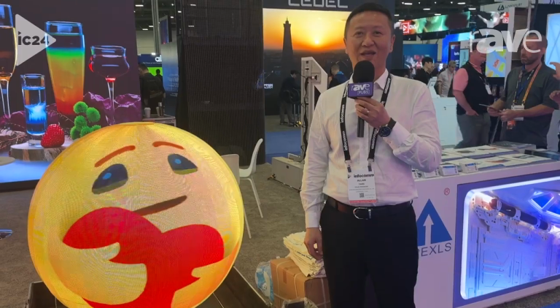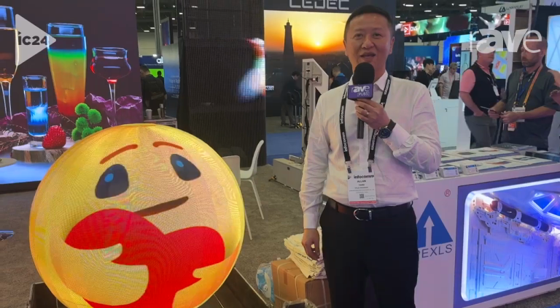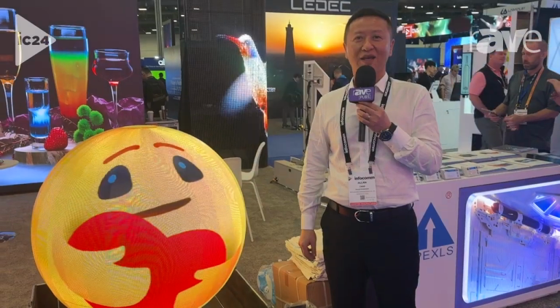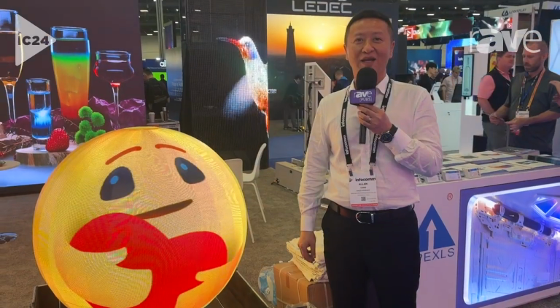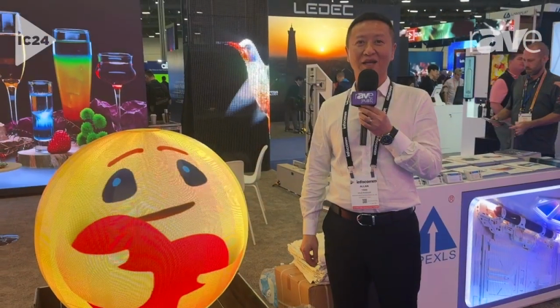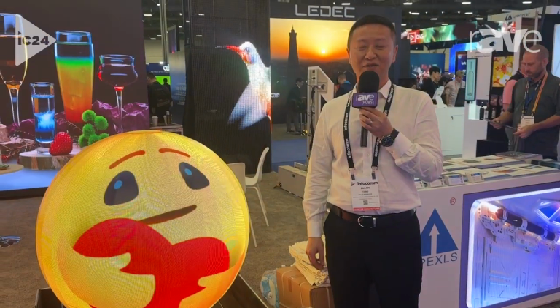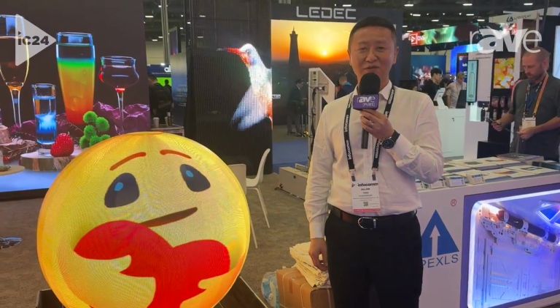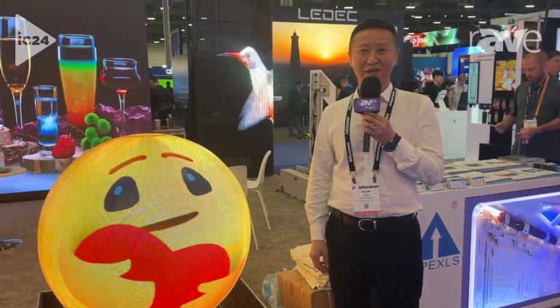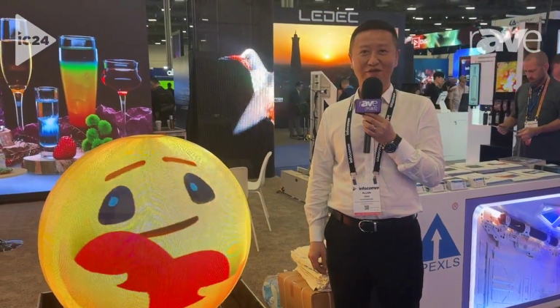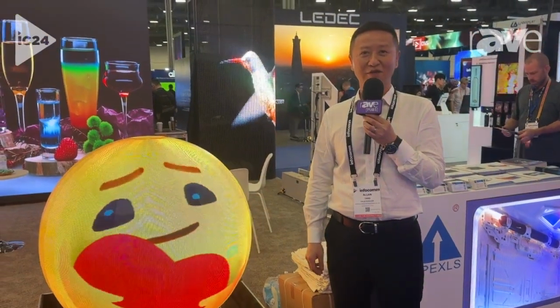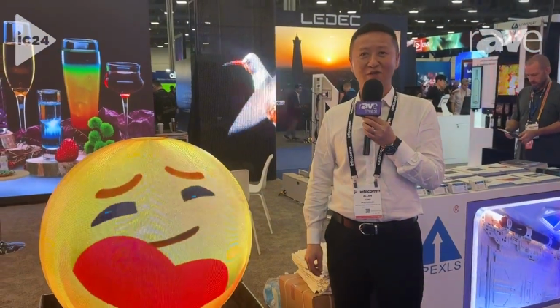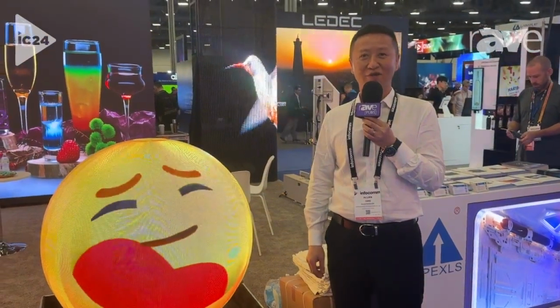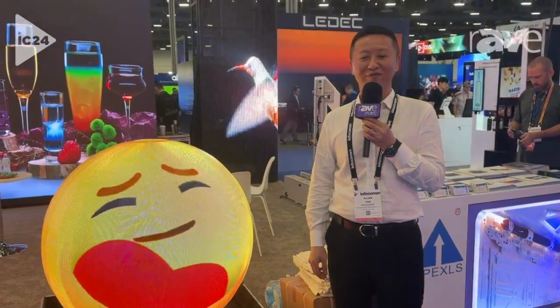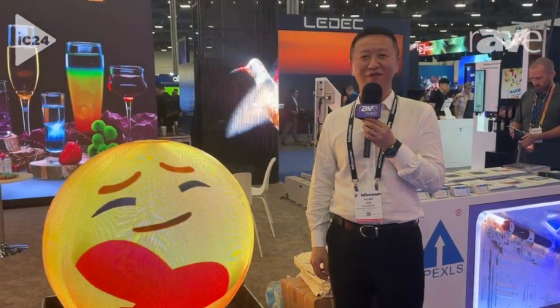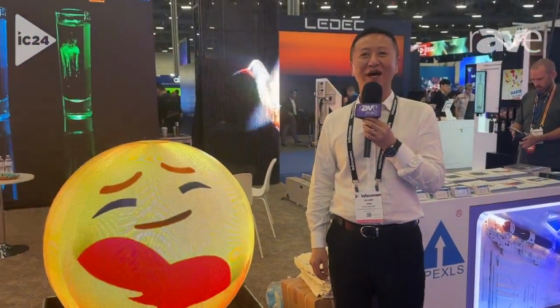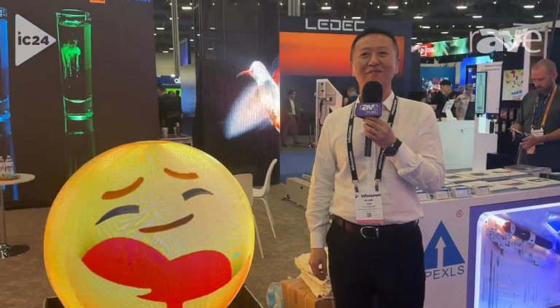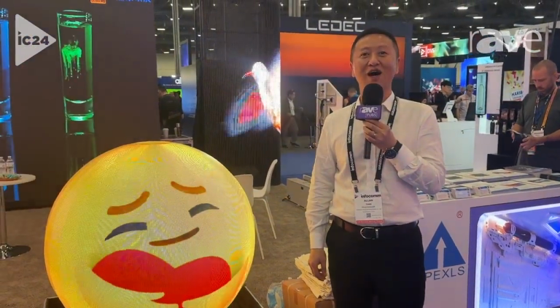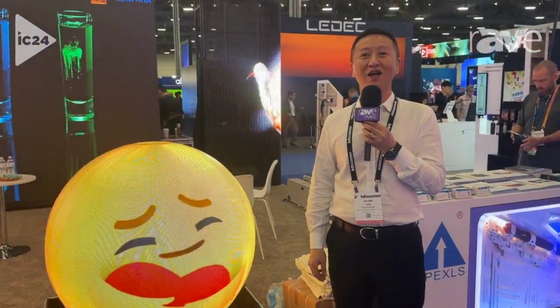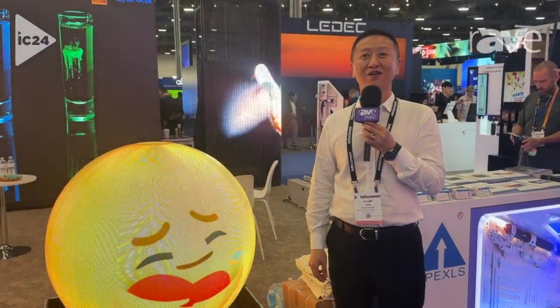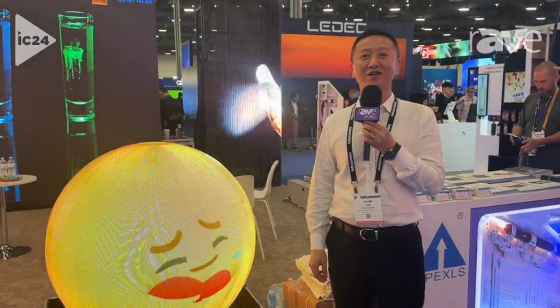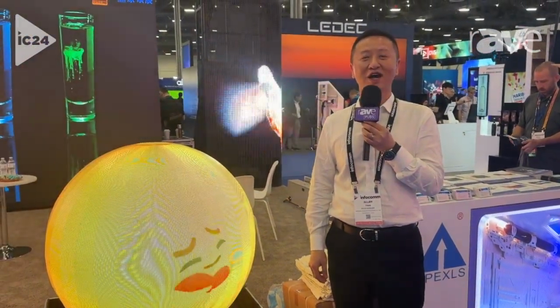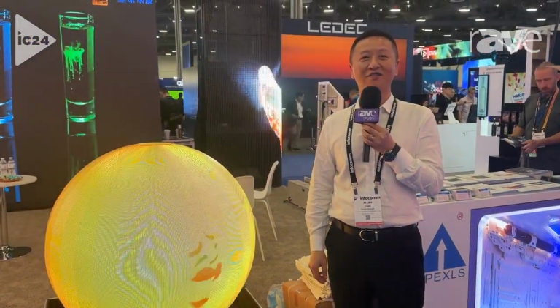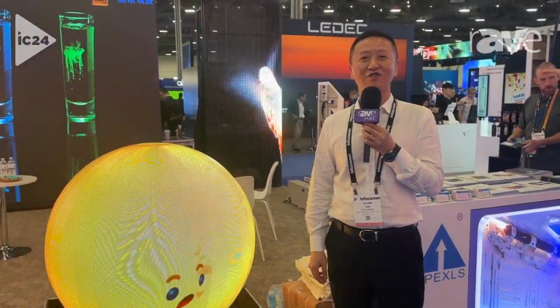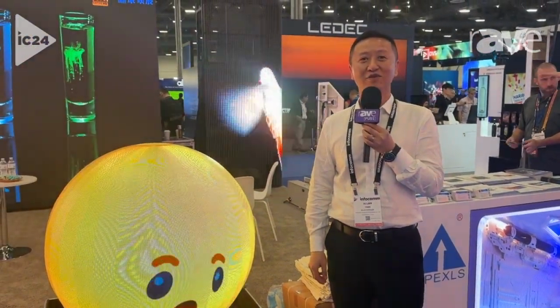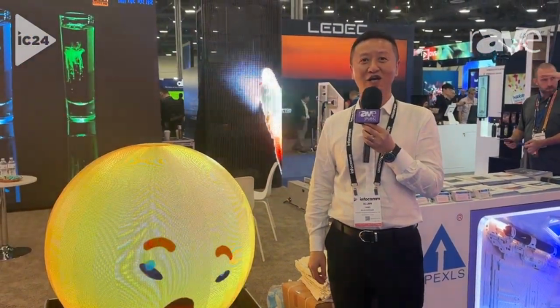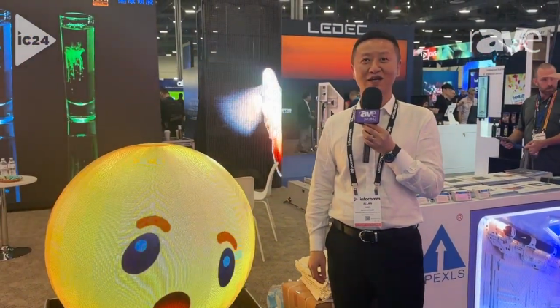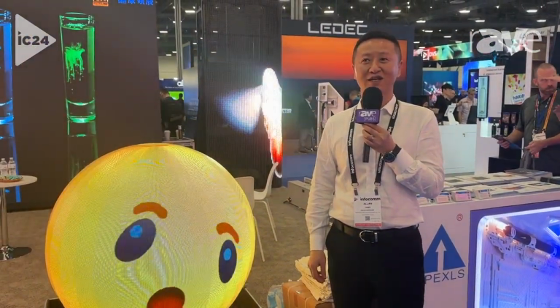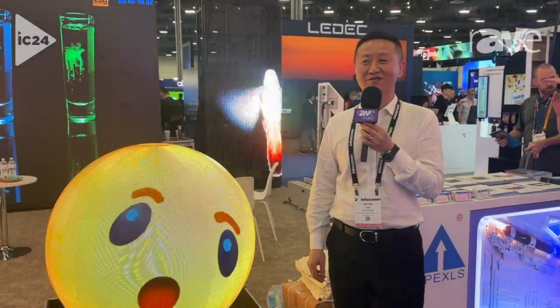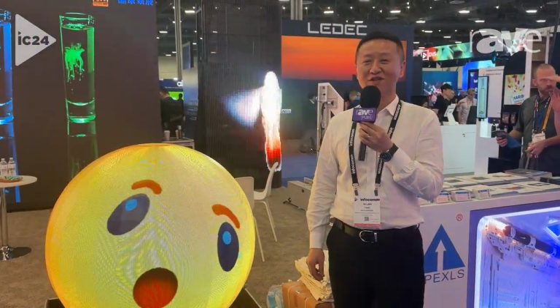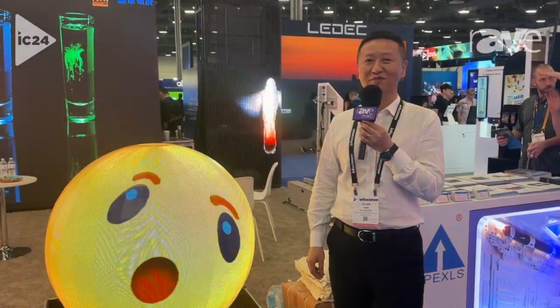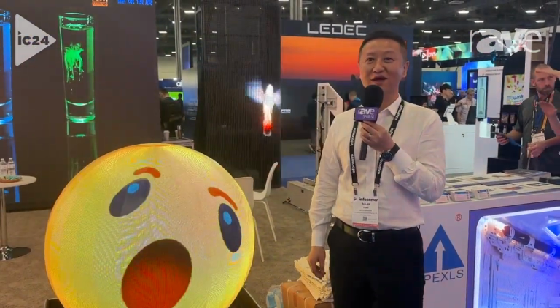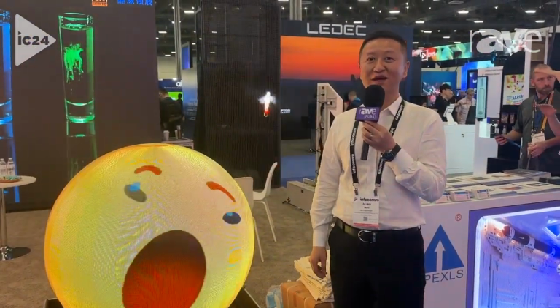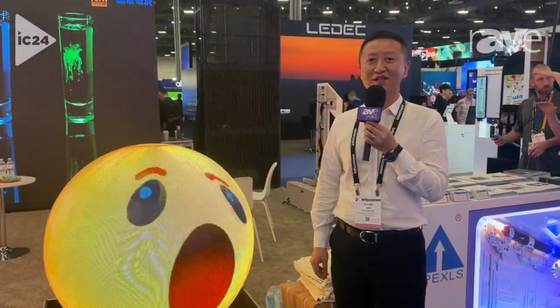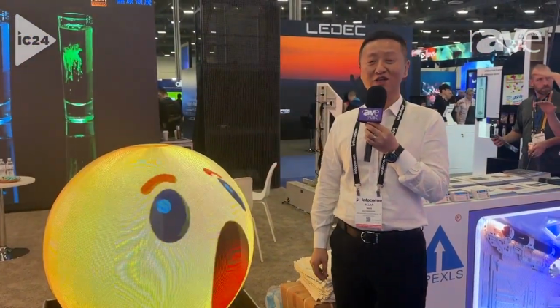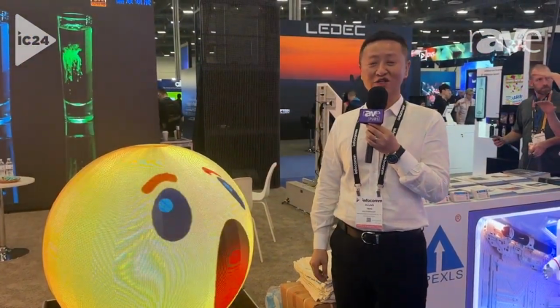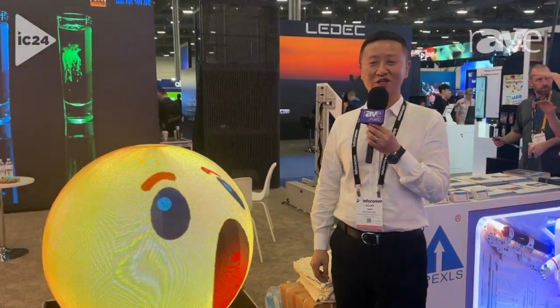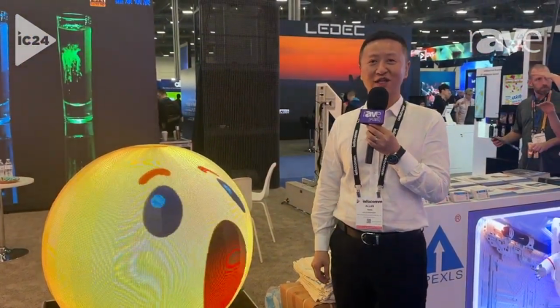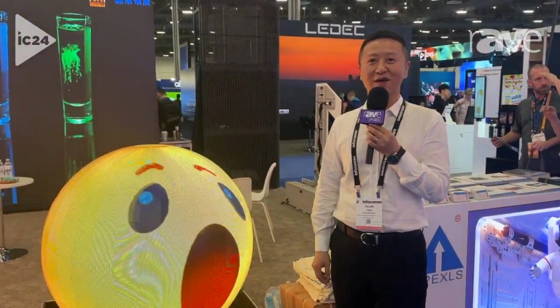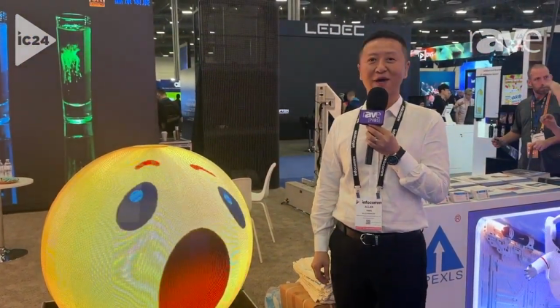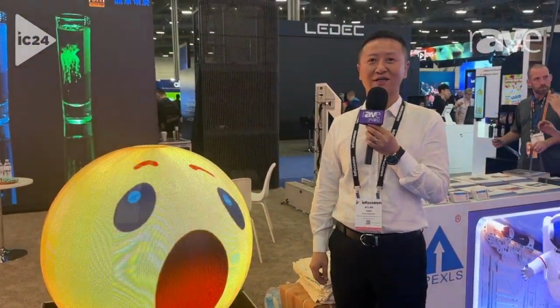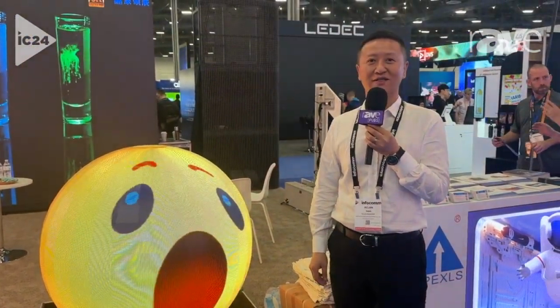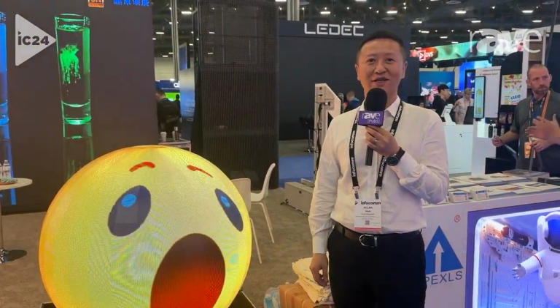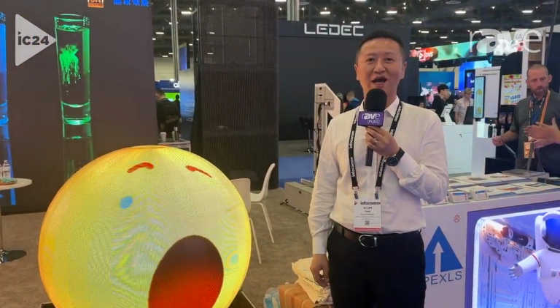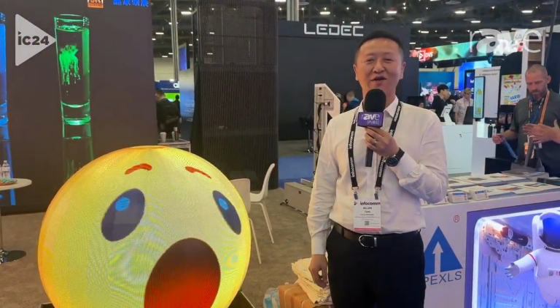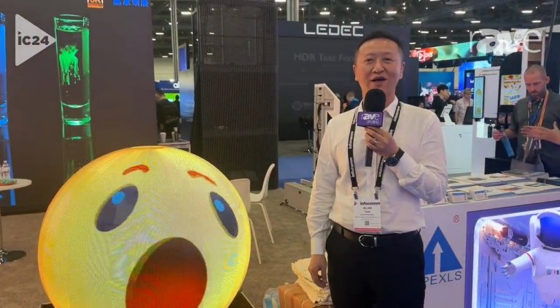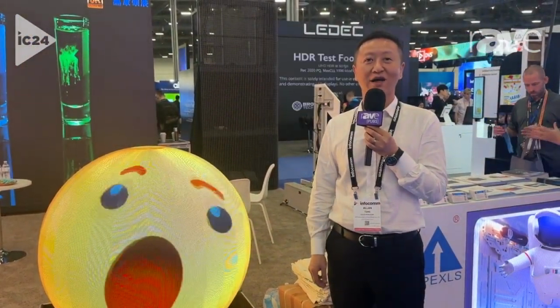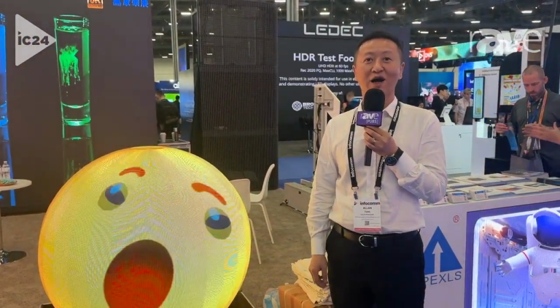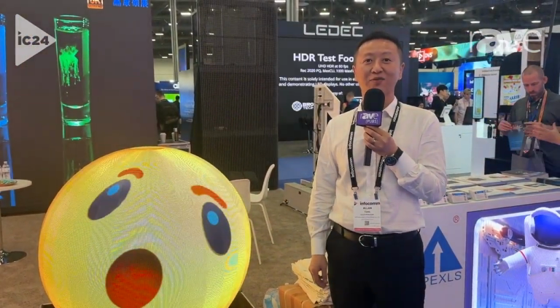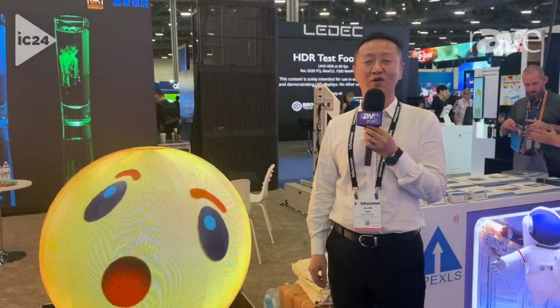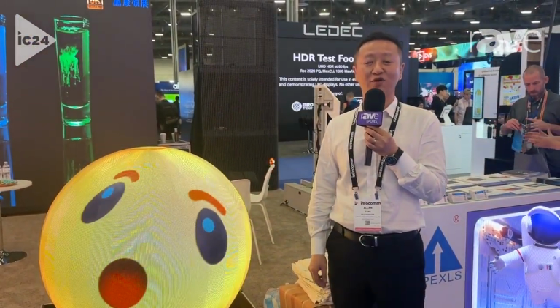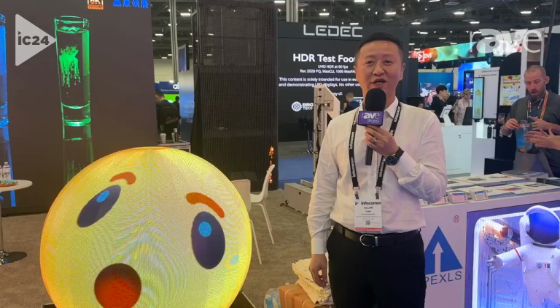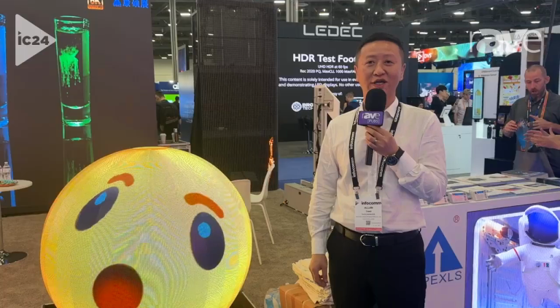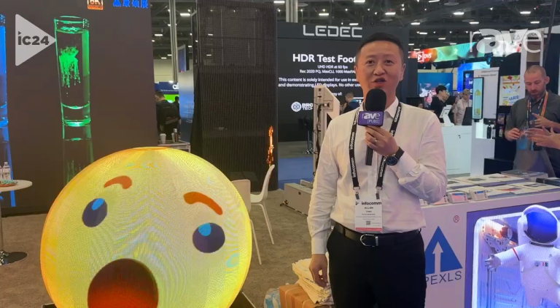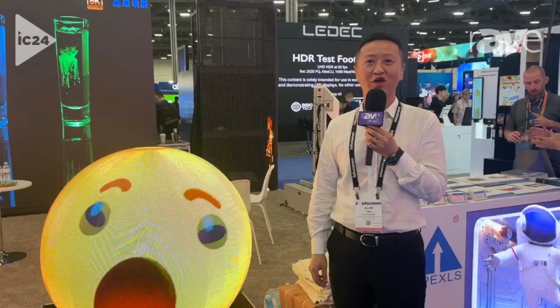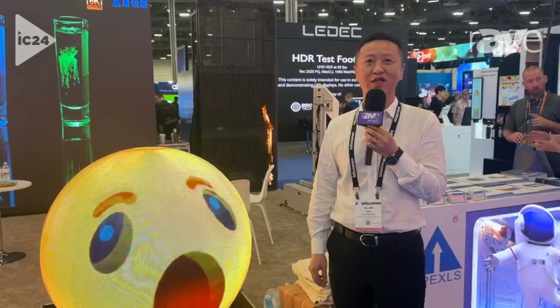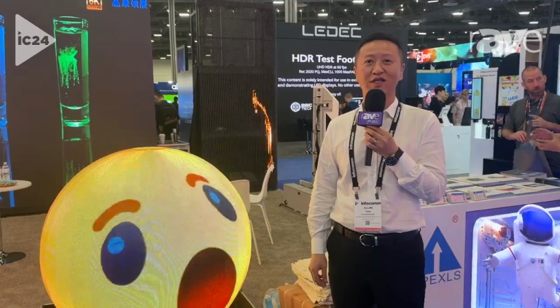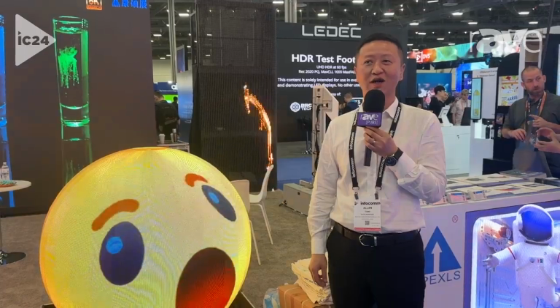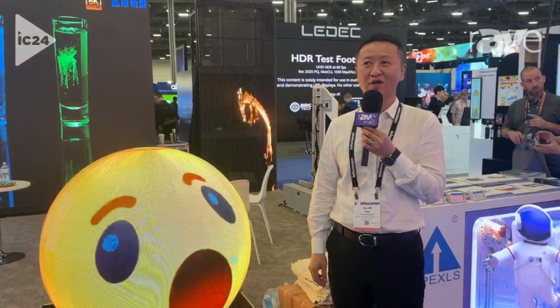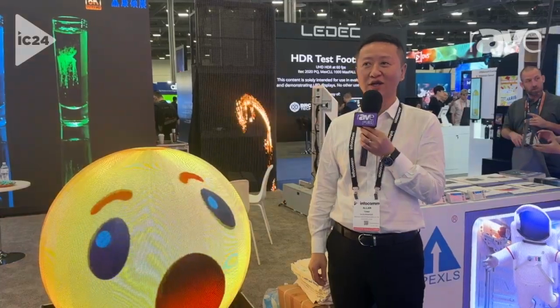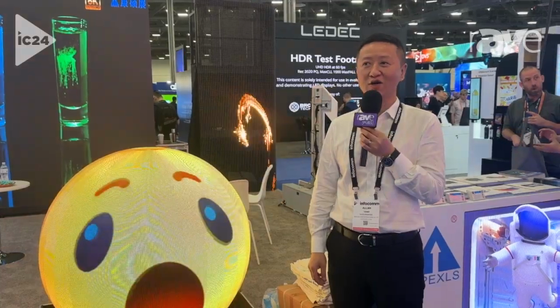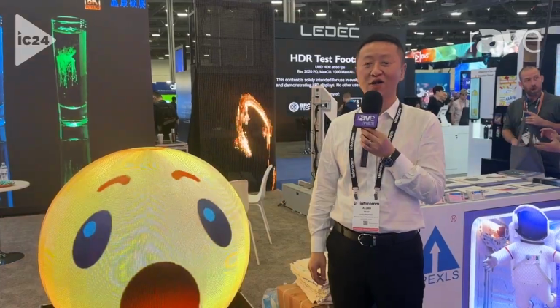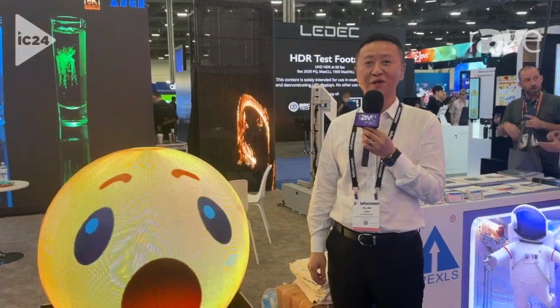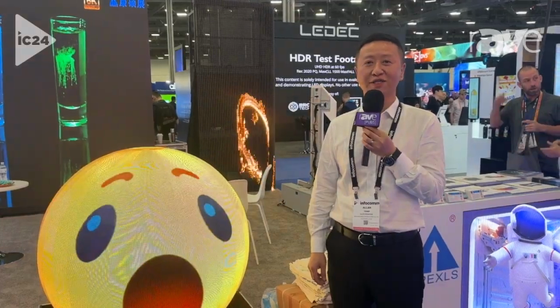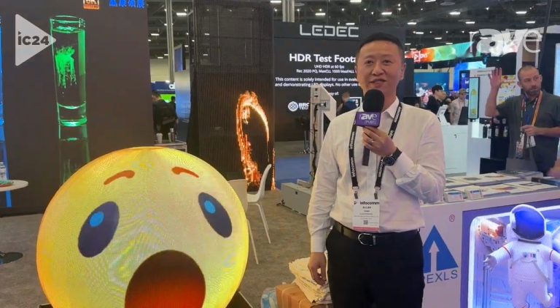Hello everyone, I'm Allen Tang from China, from Shenzhen Apex Opto-Electronic Co. Ltd.